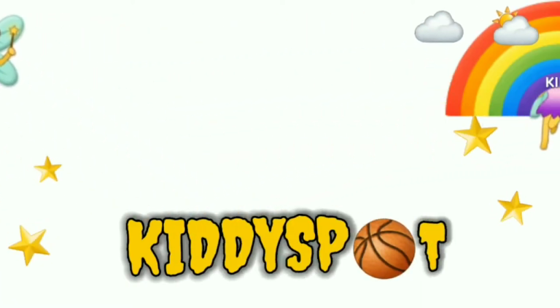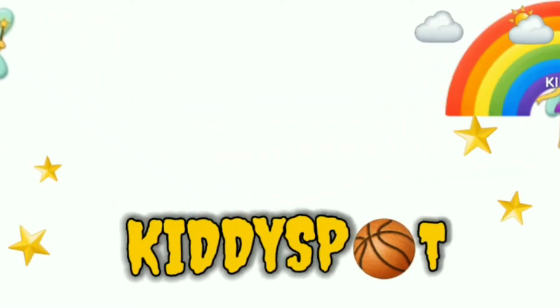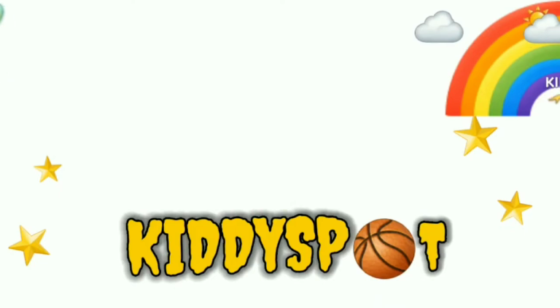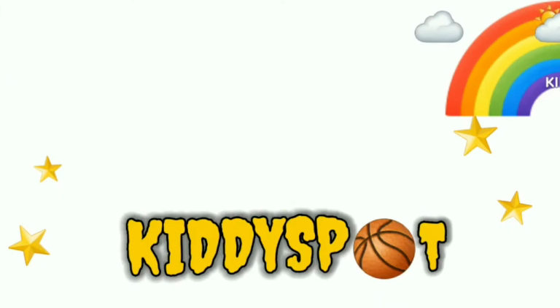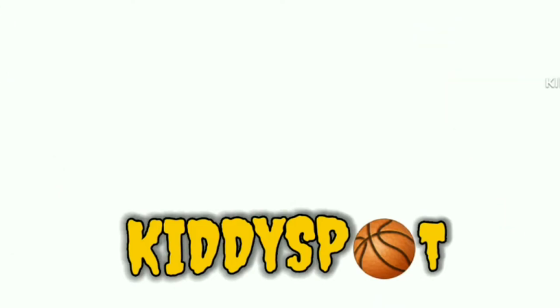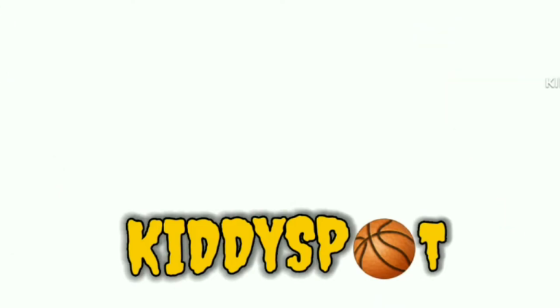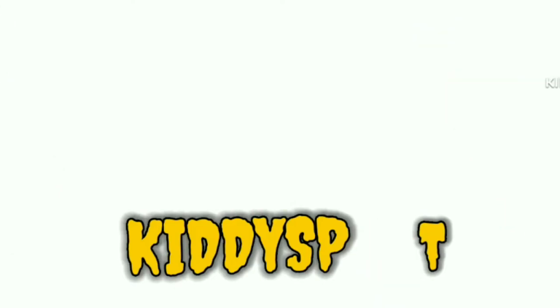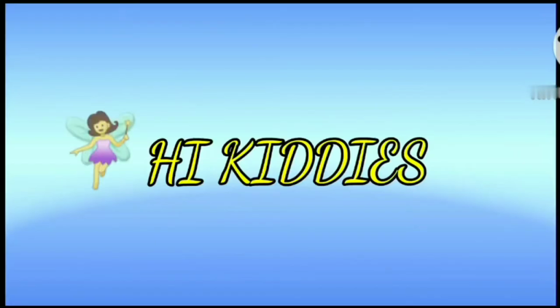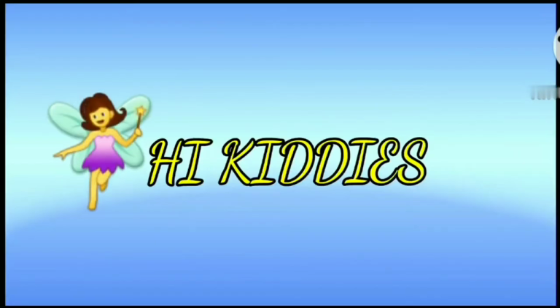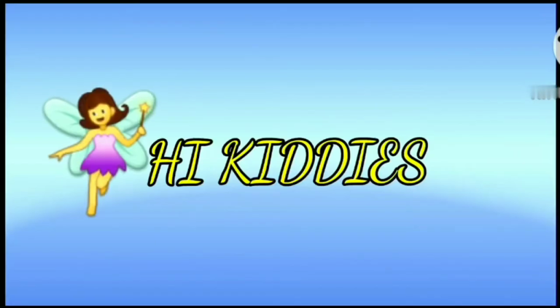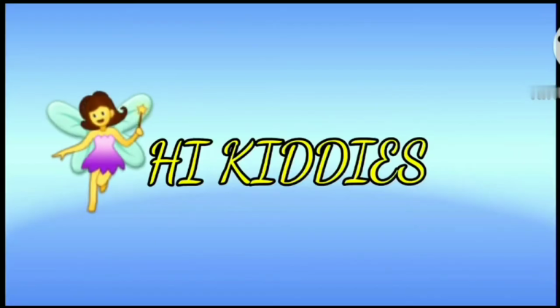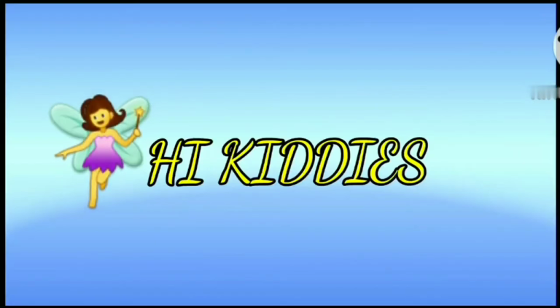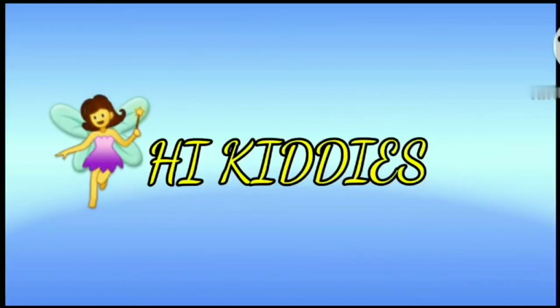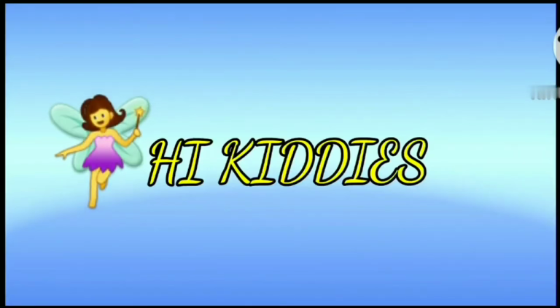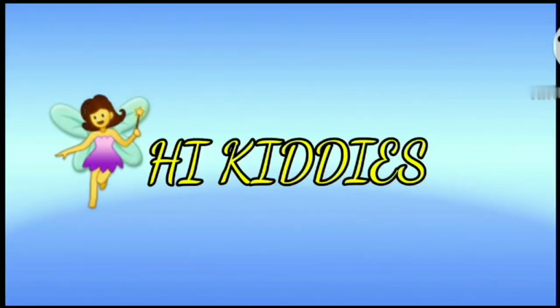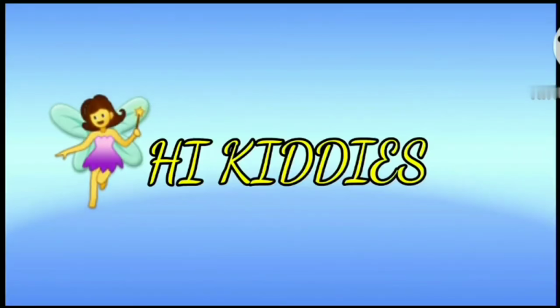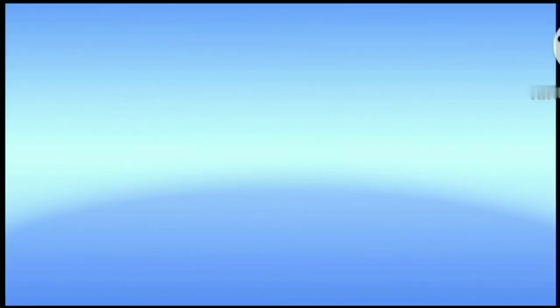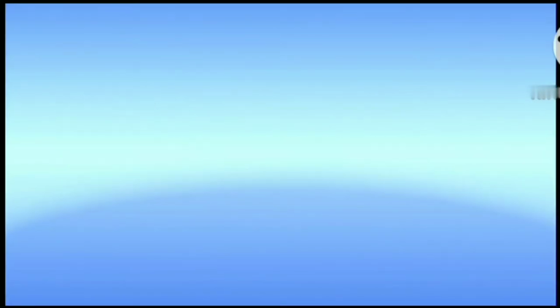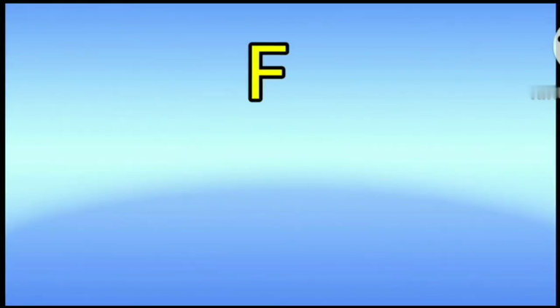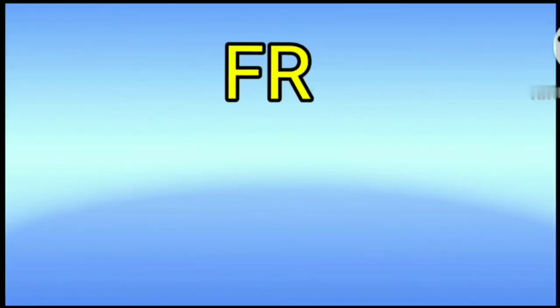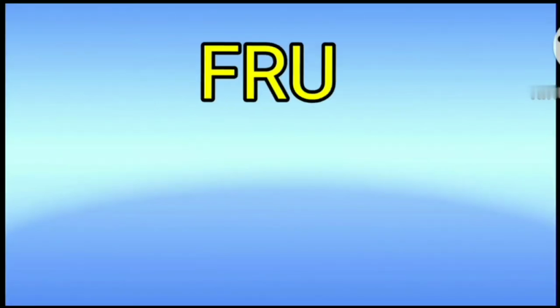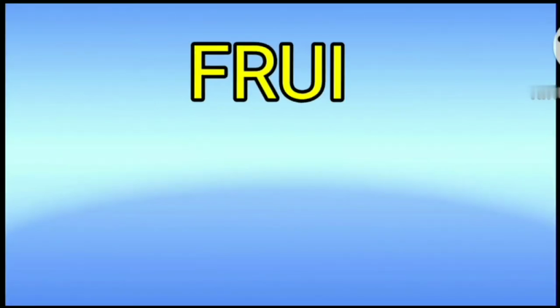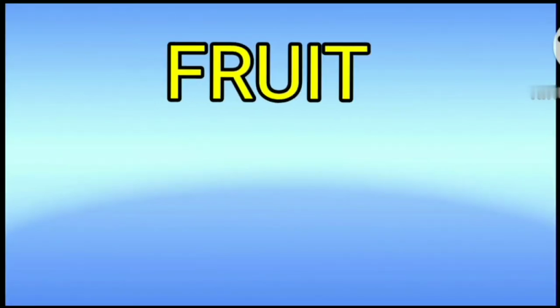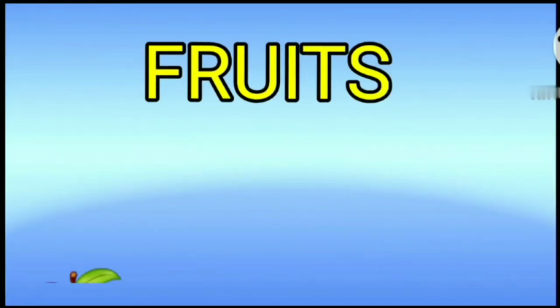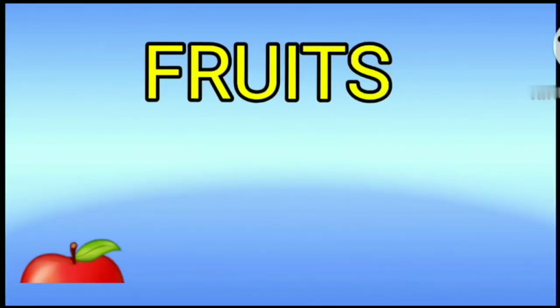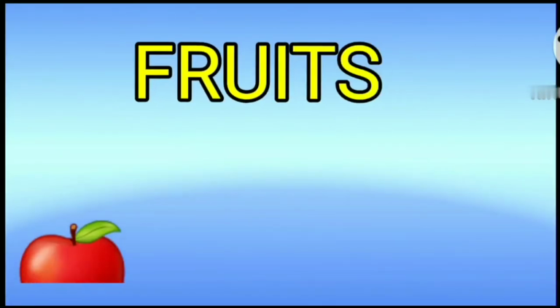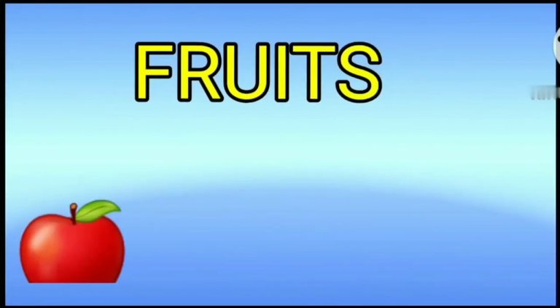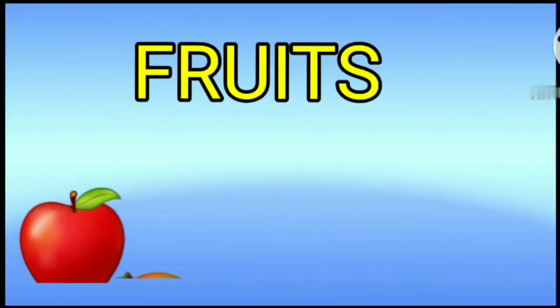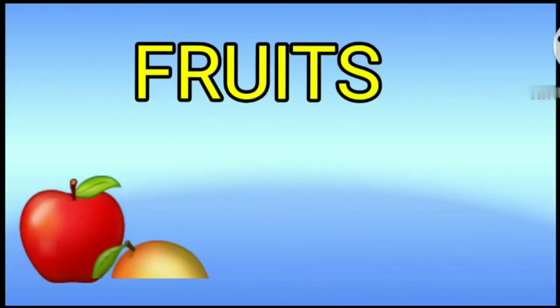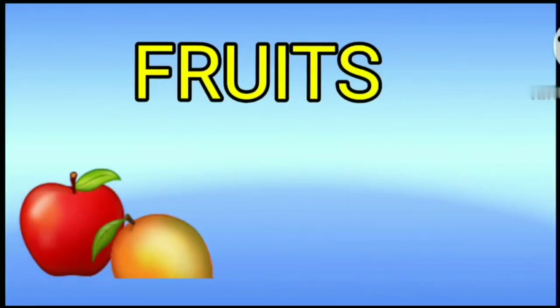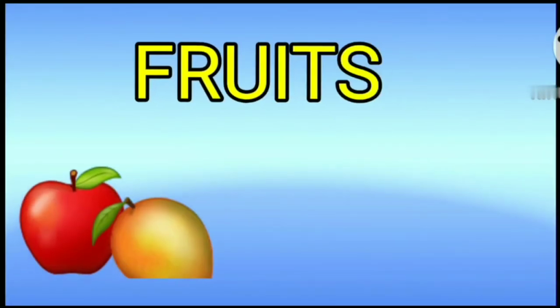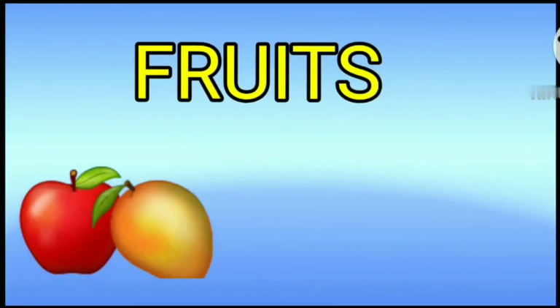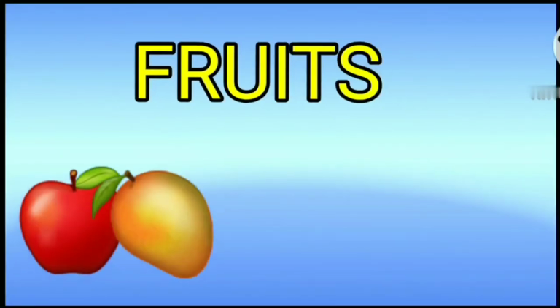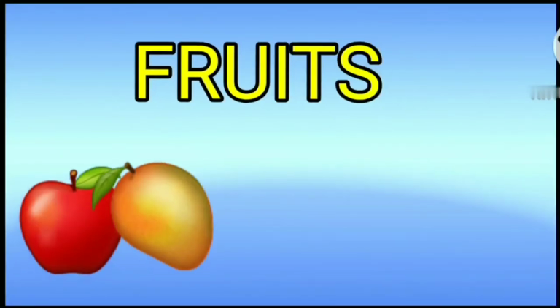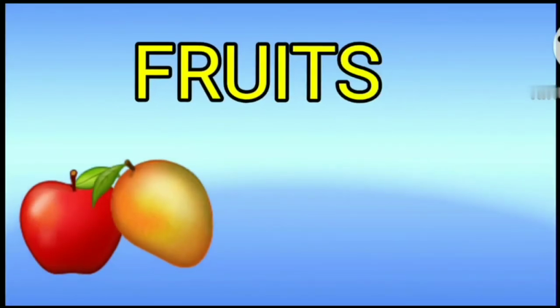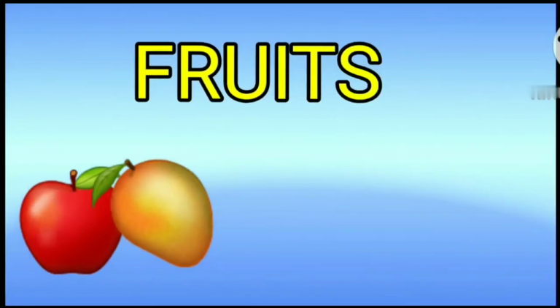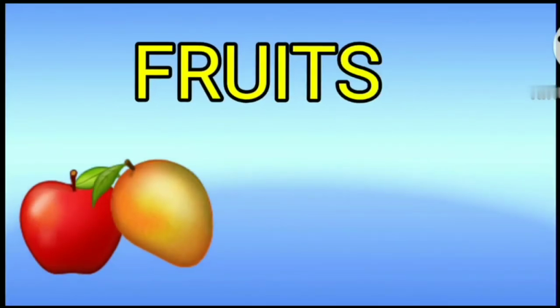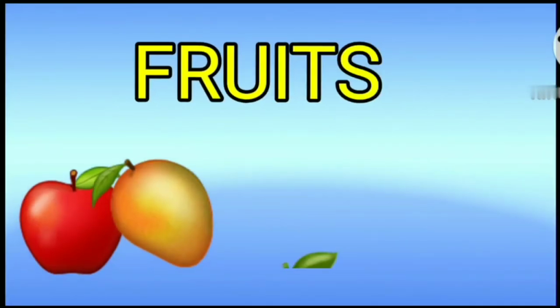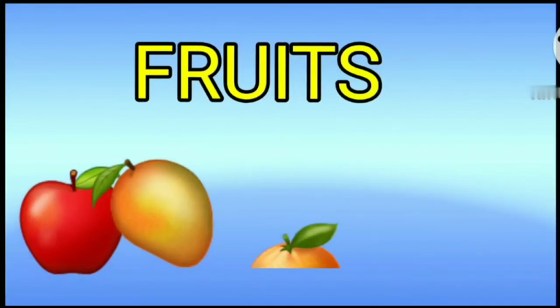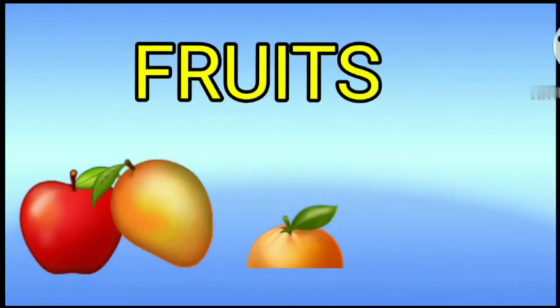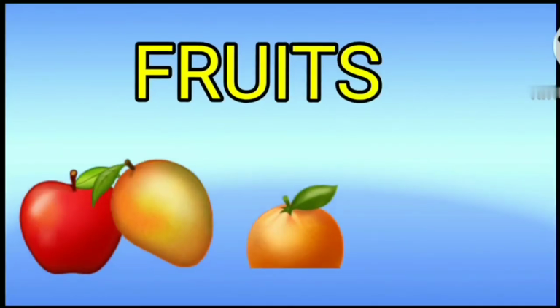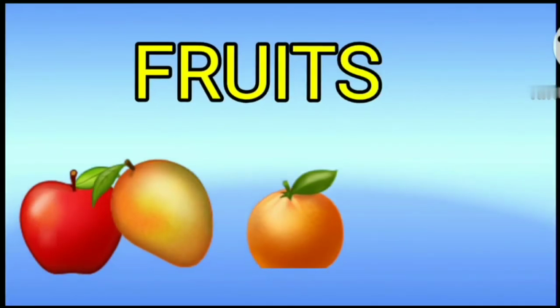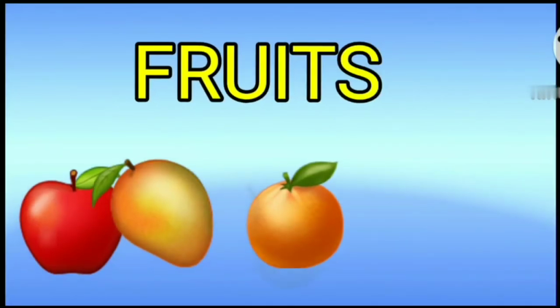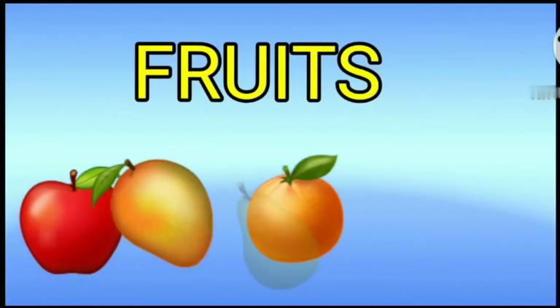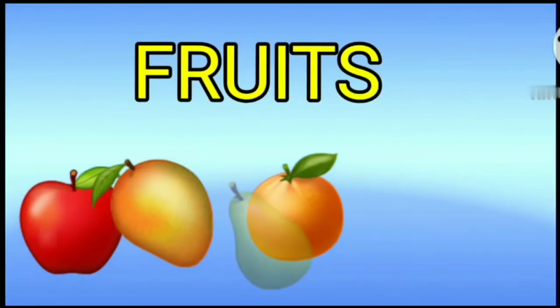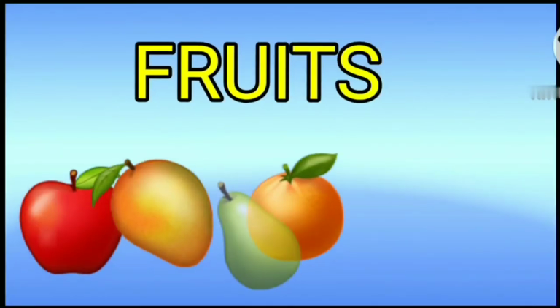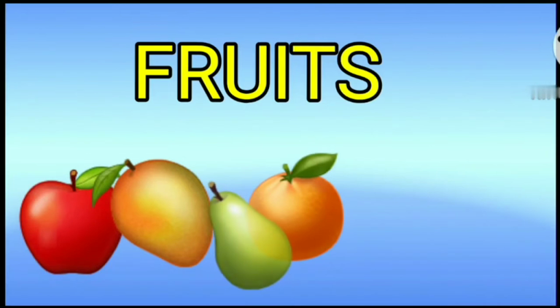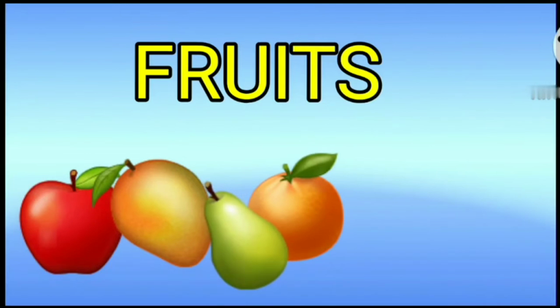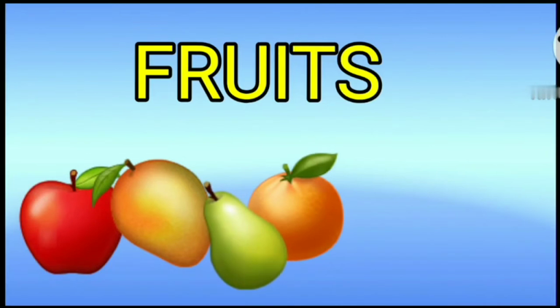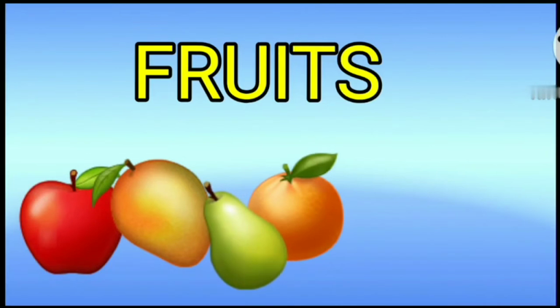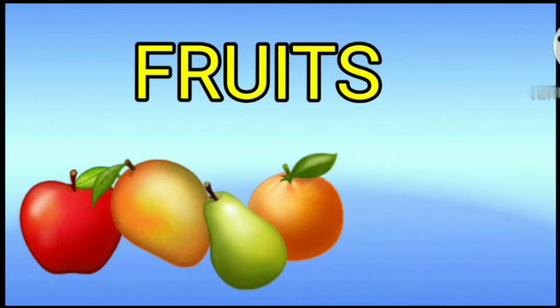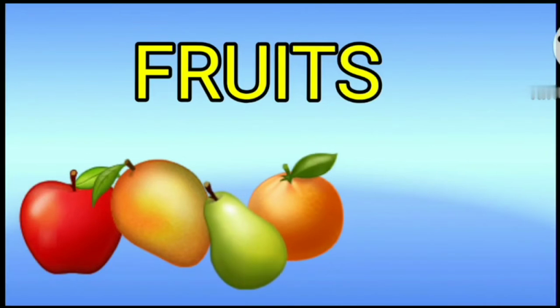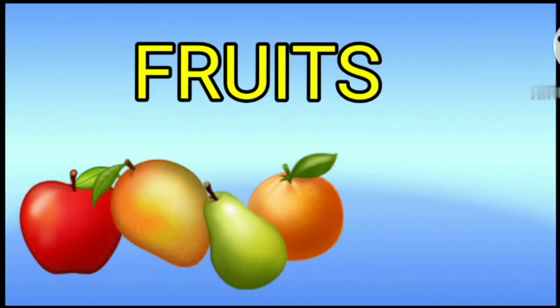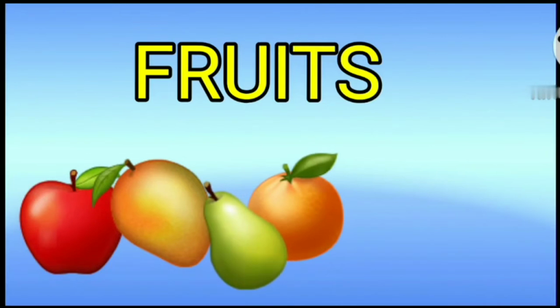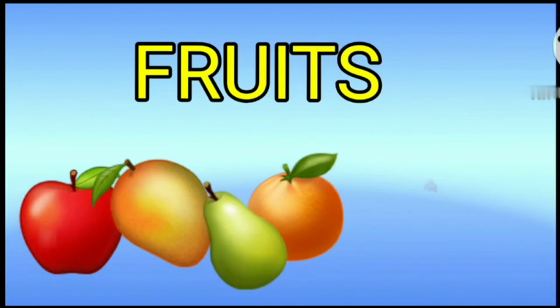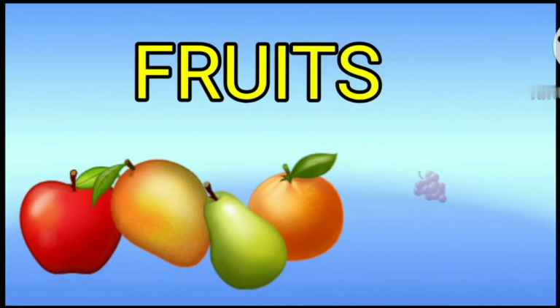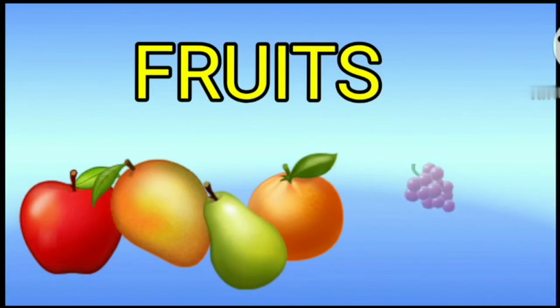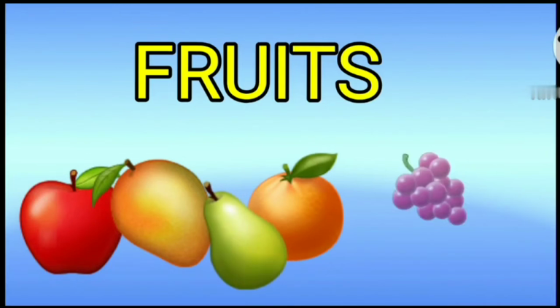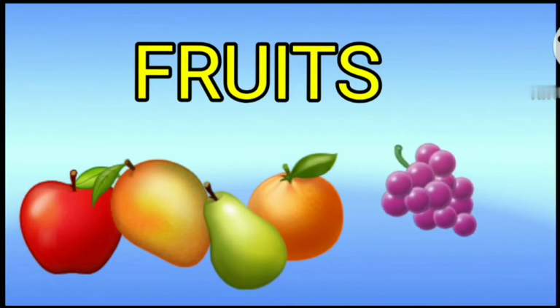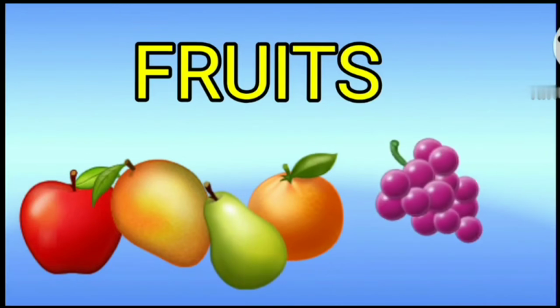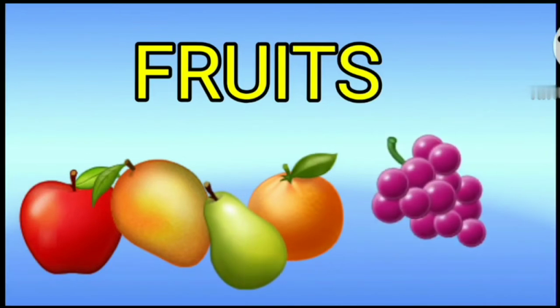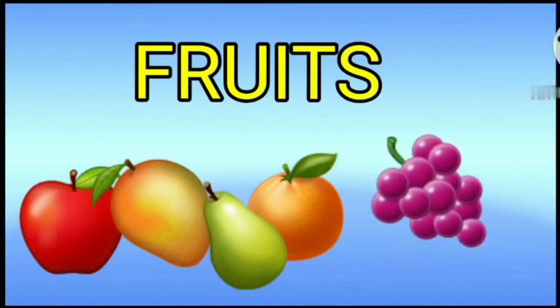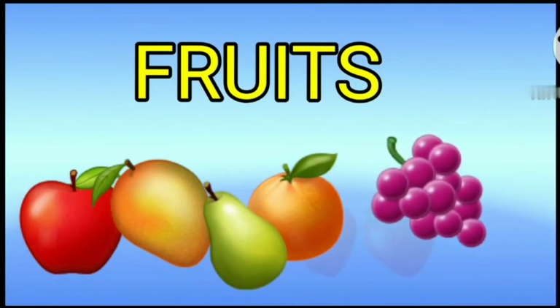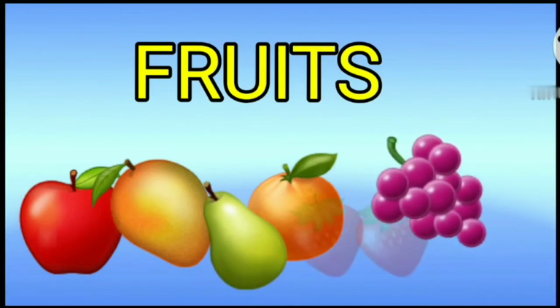Hi Kiddies! Now we have to see... Fruits!